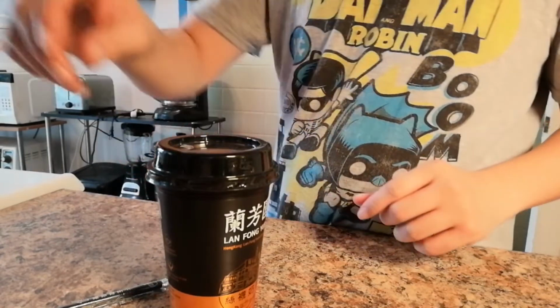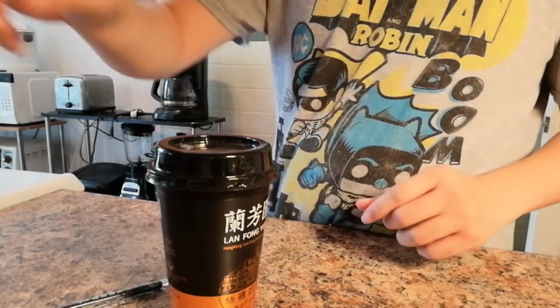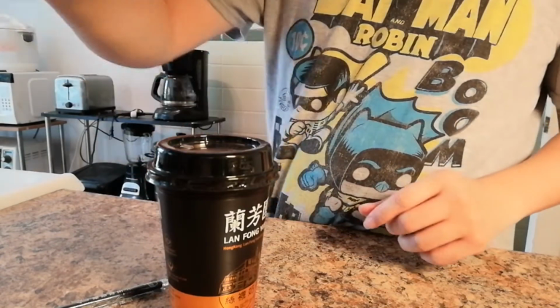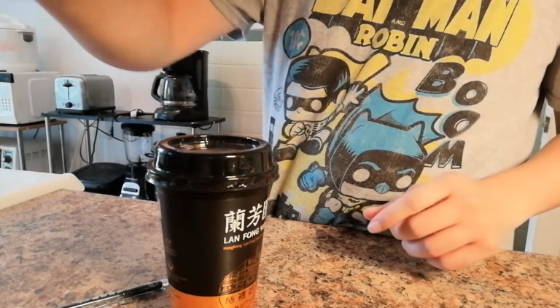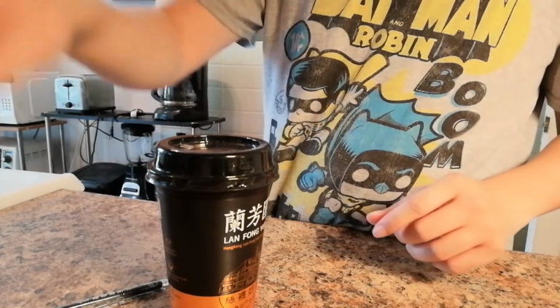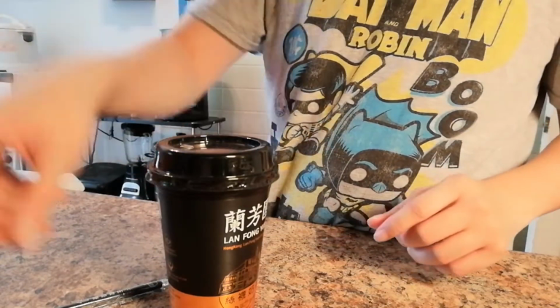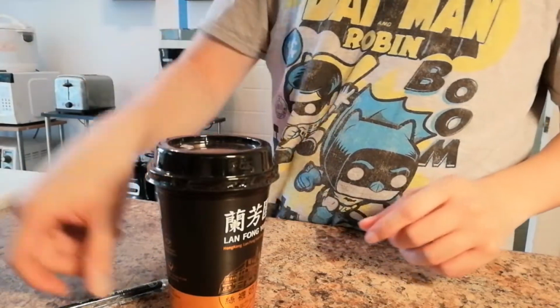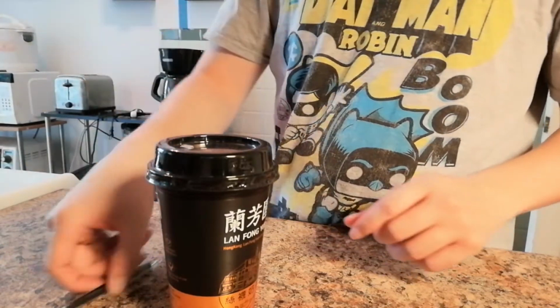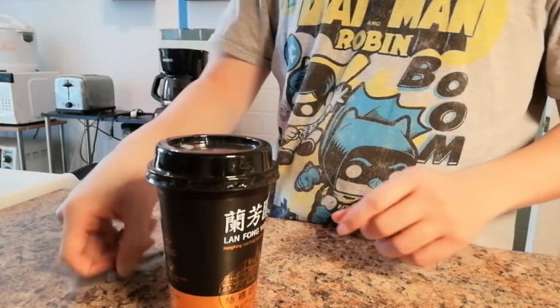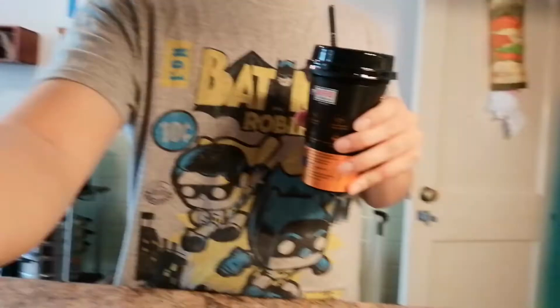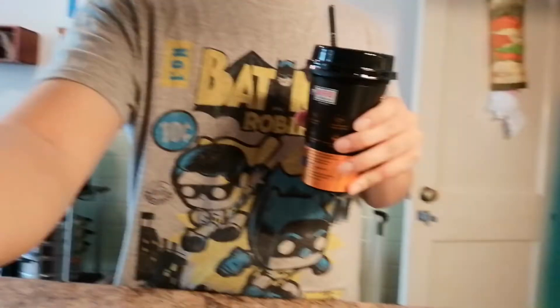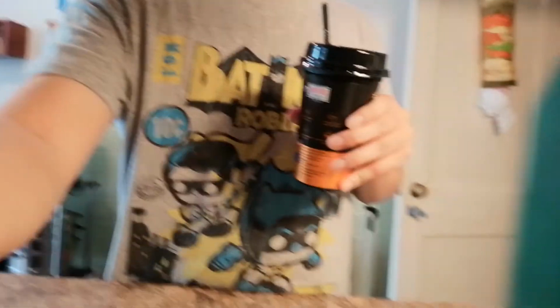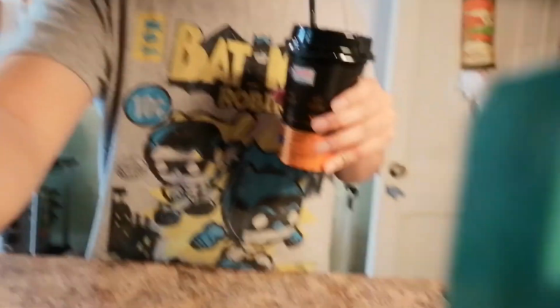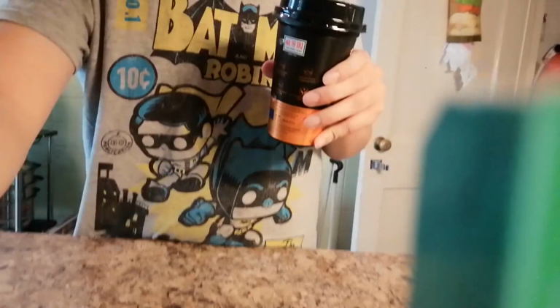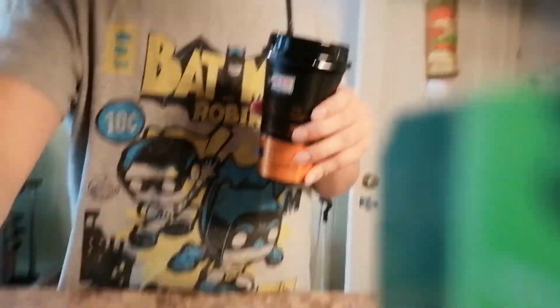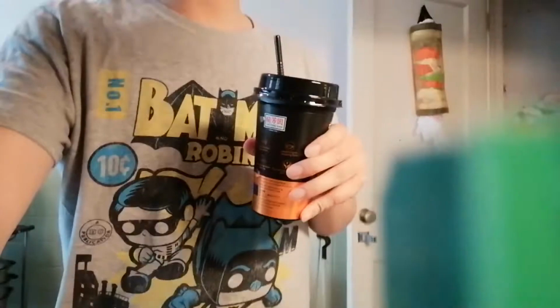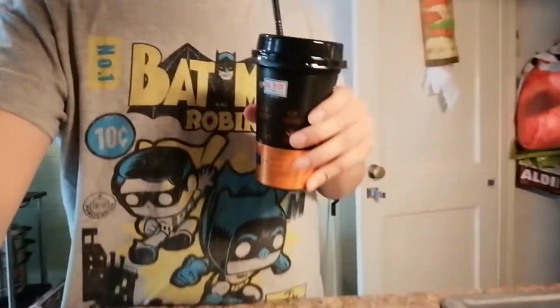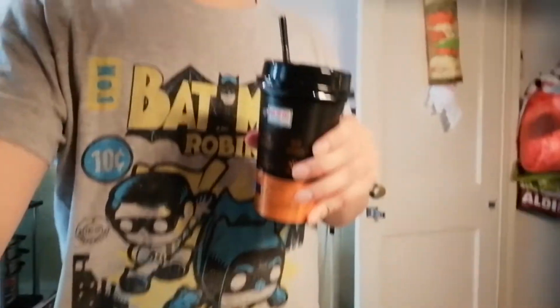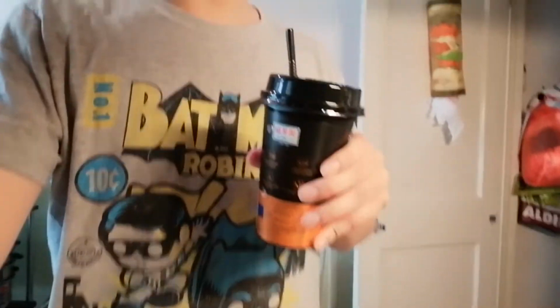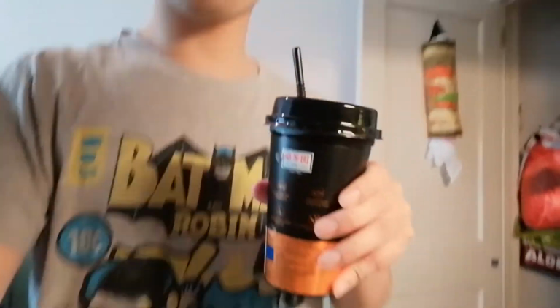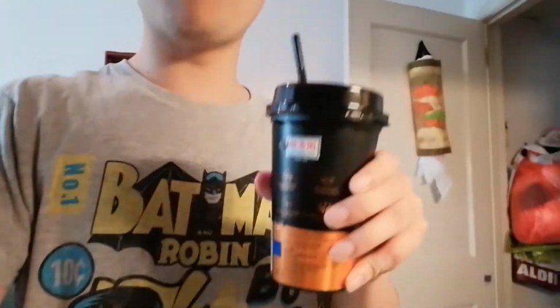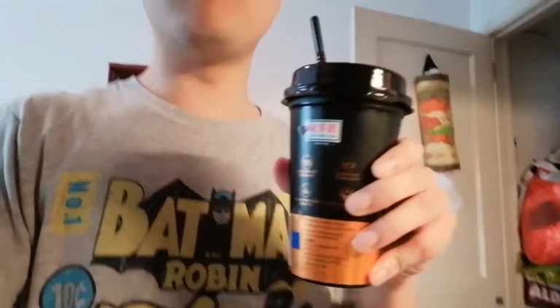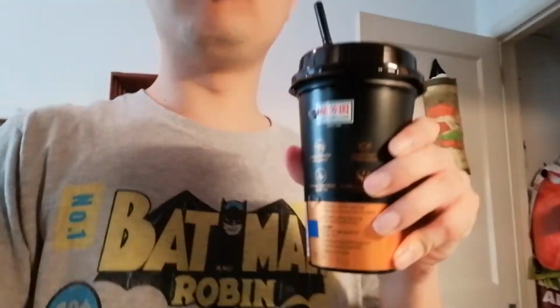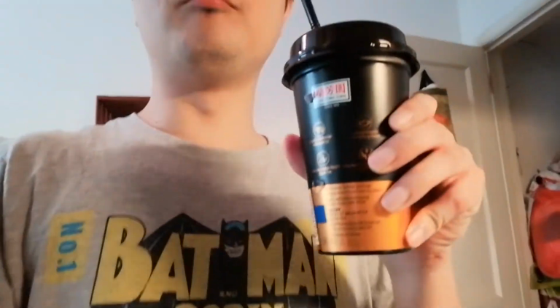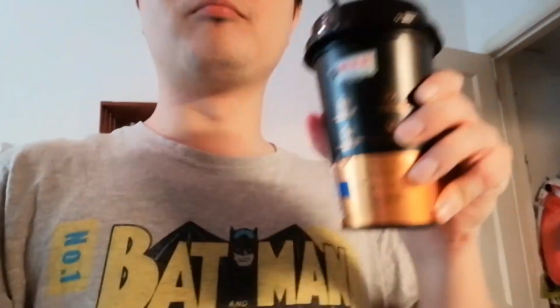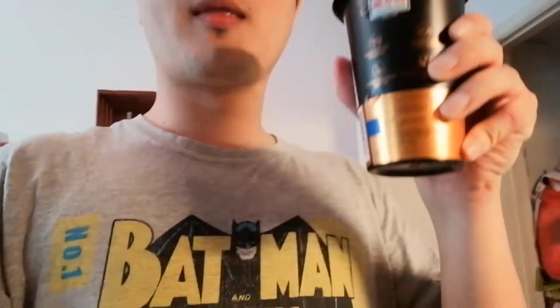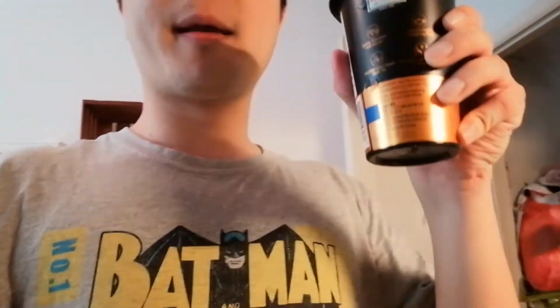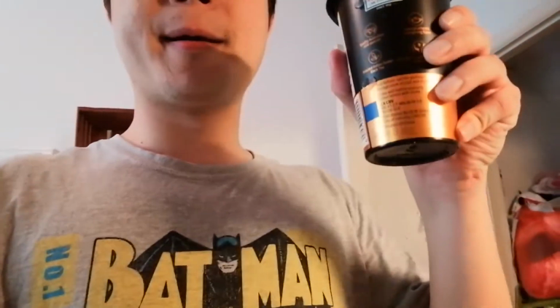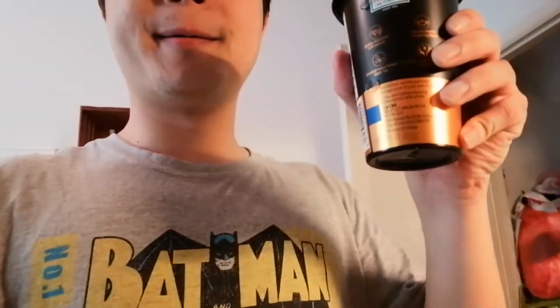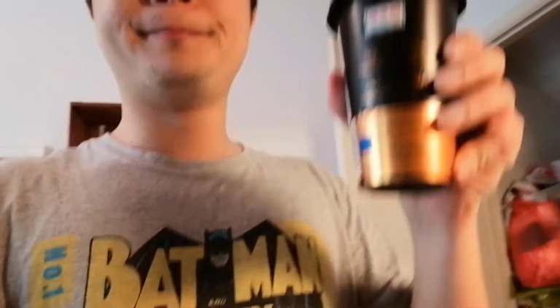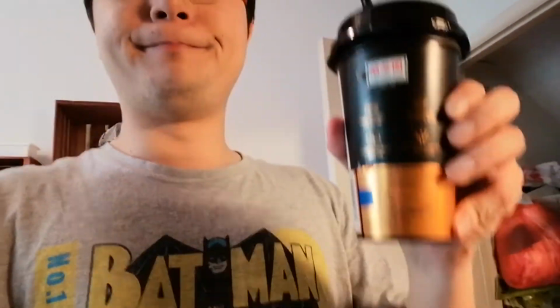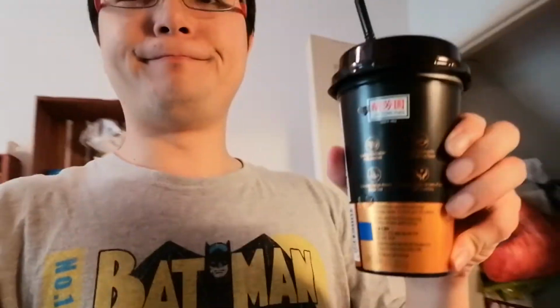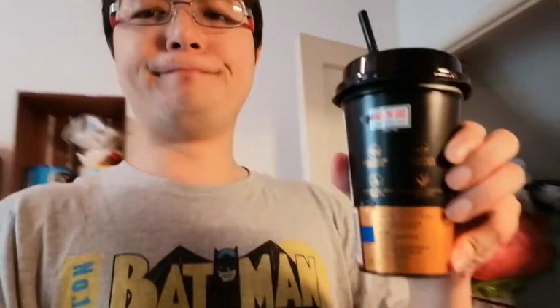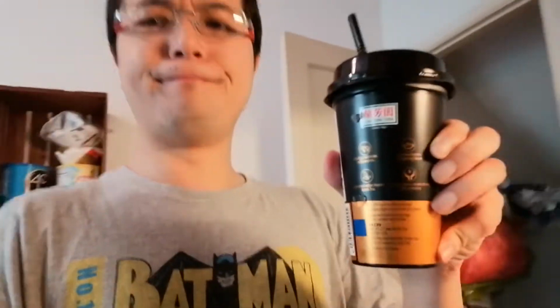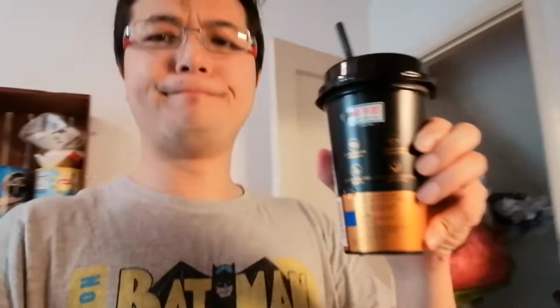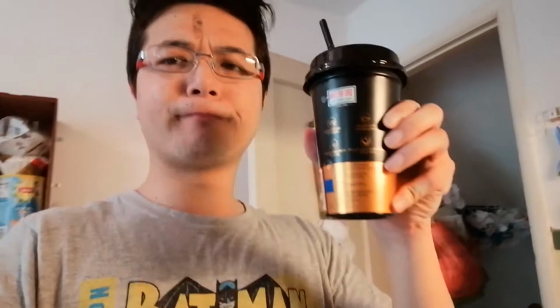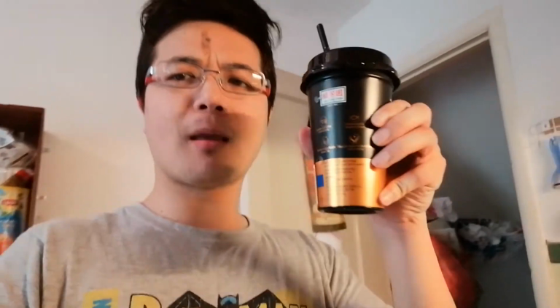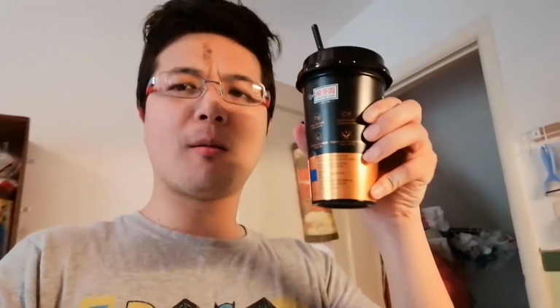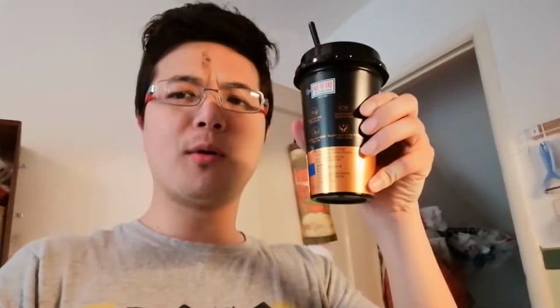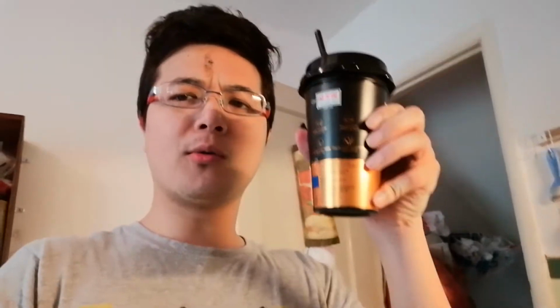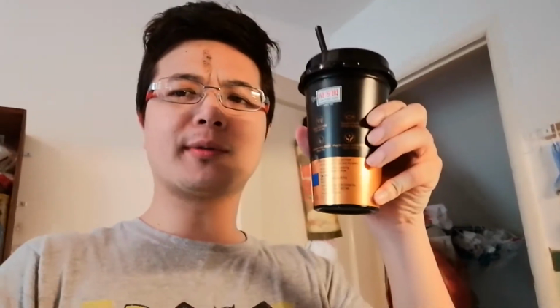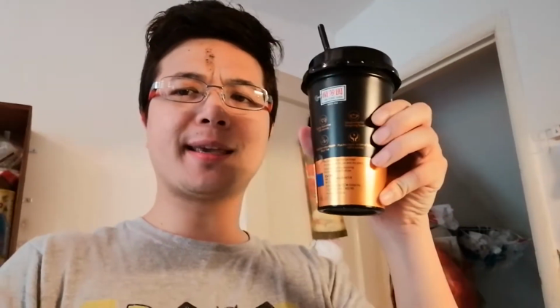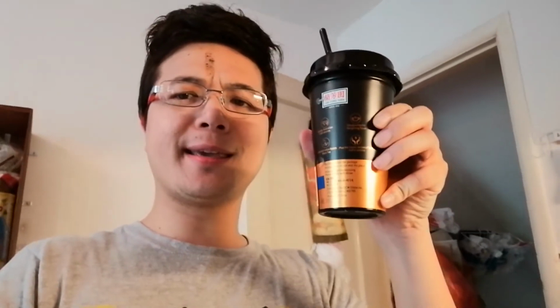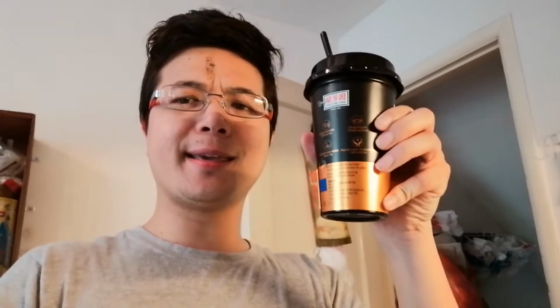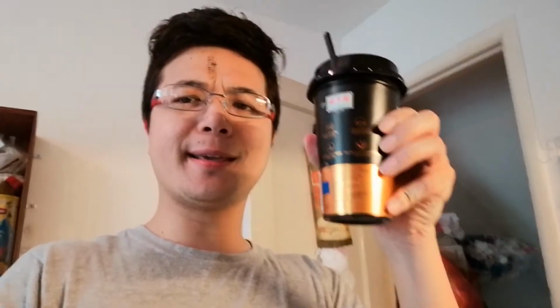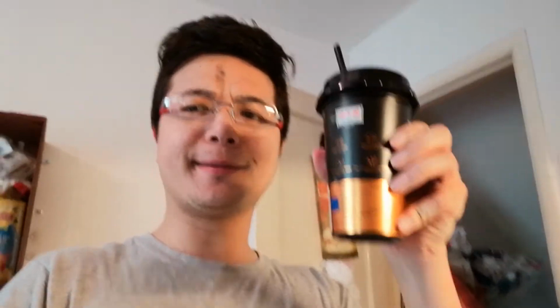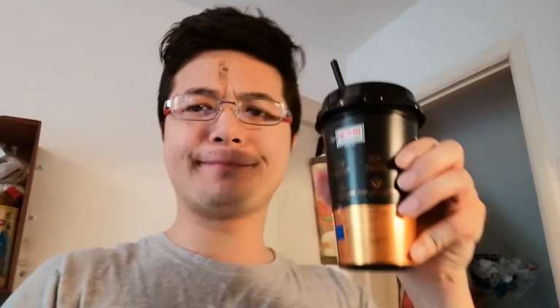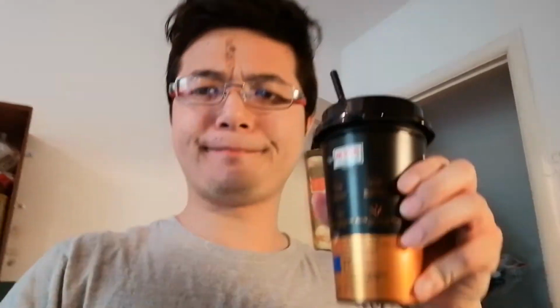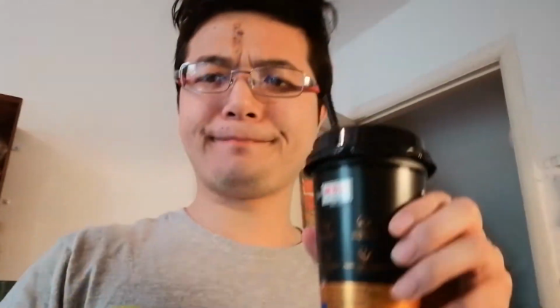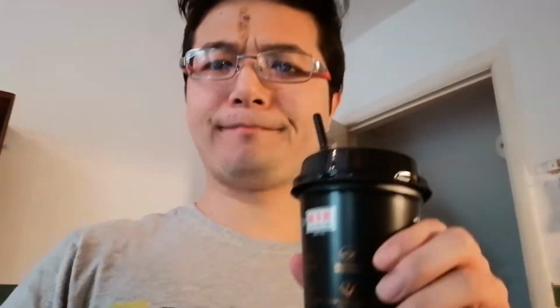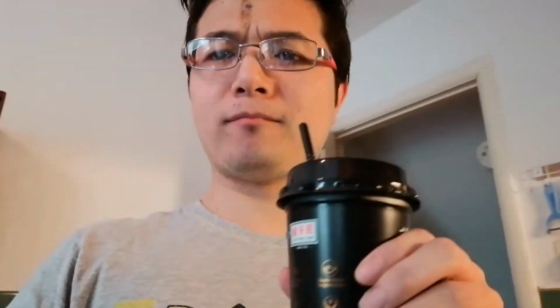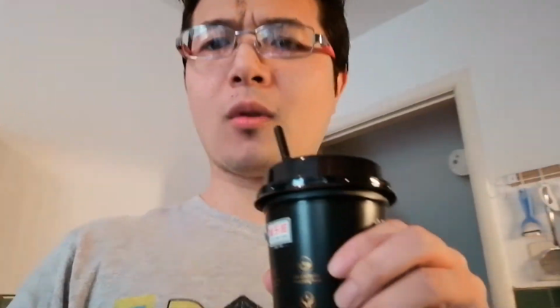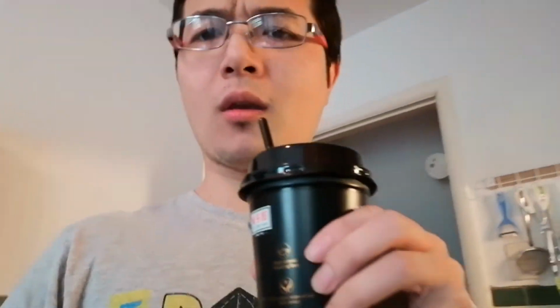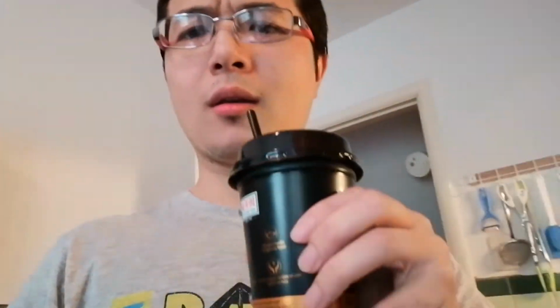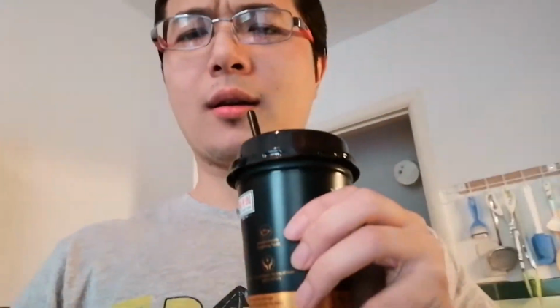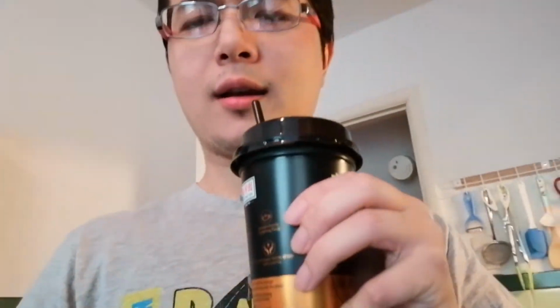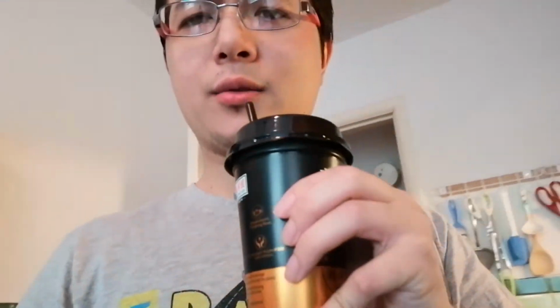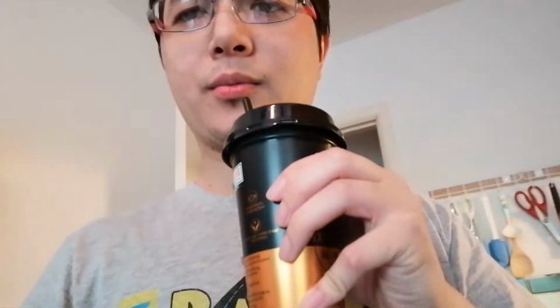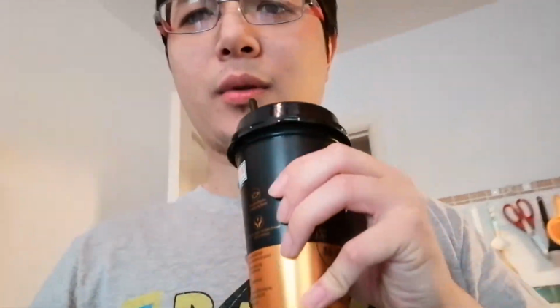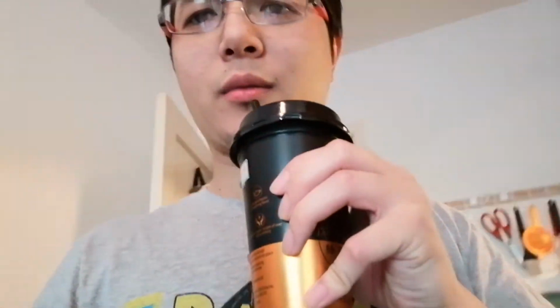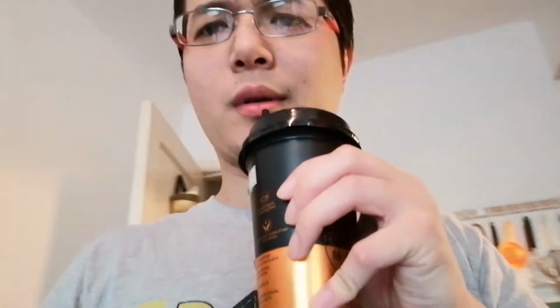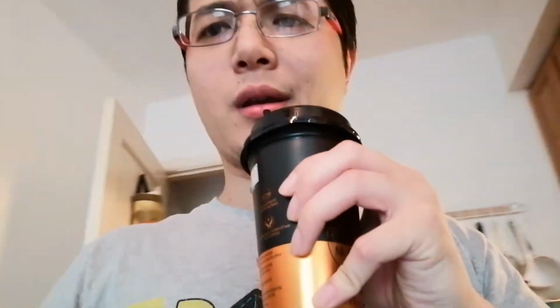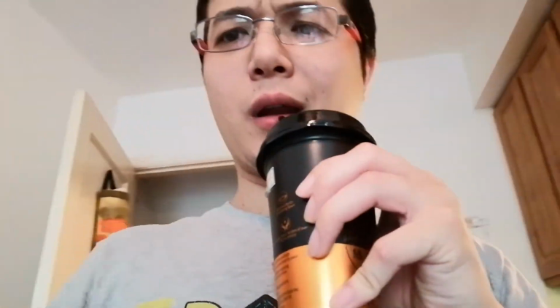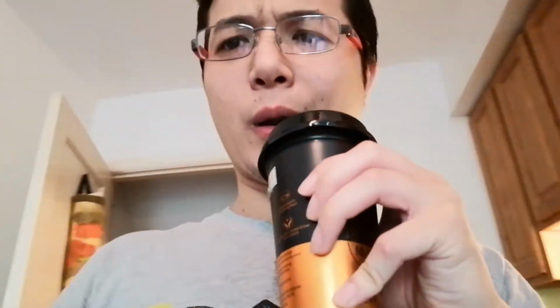There we go. Milk tea — actually pretty good!